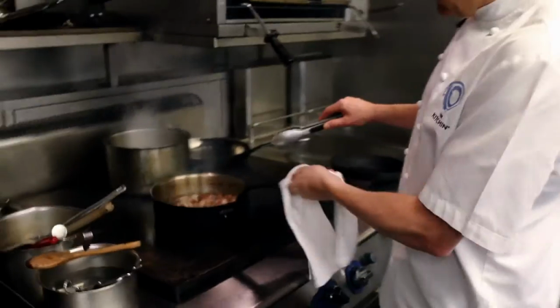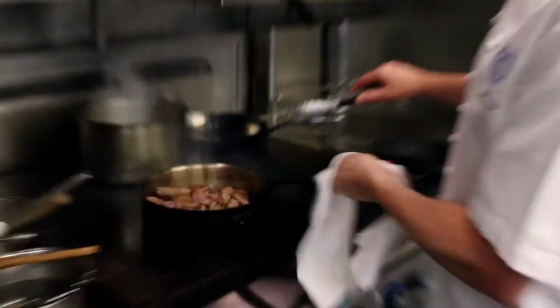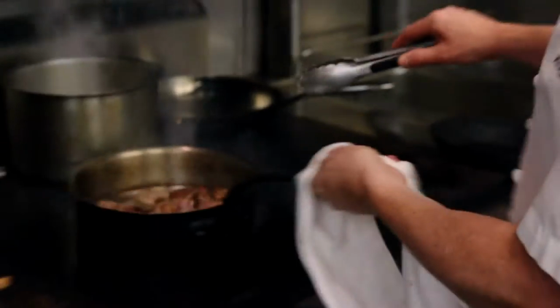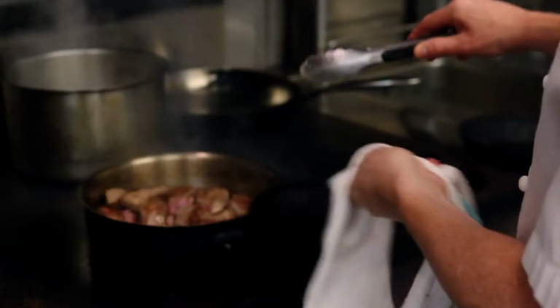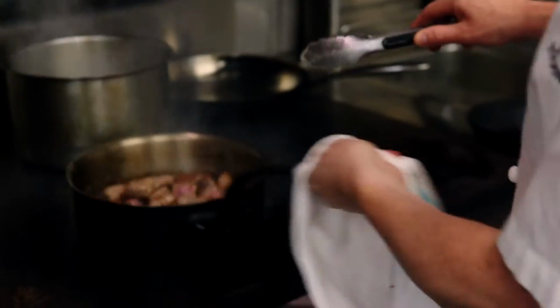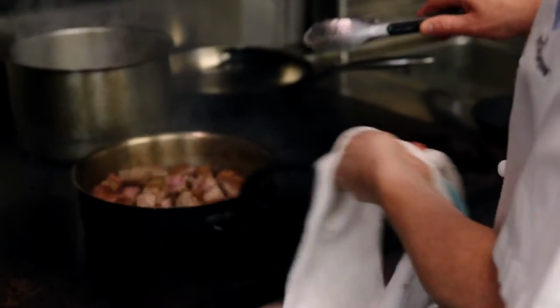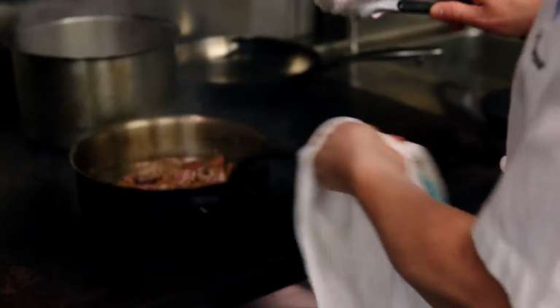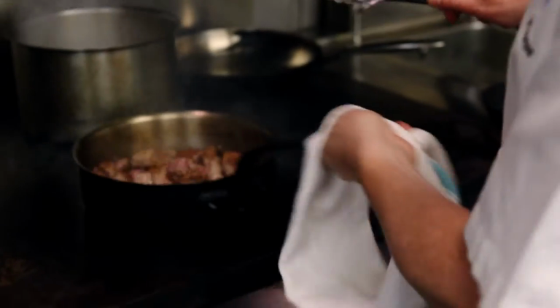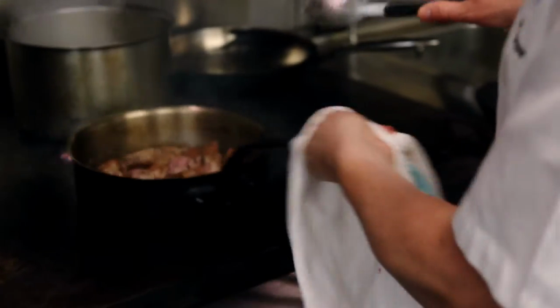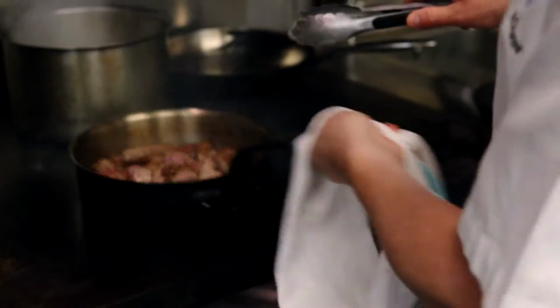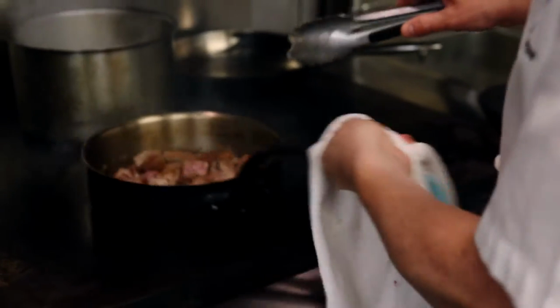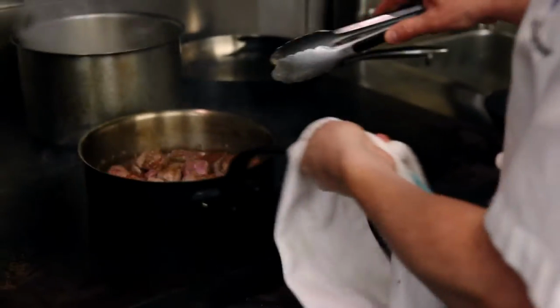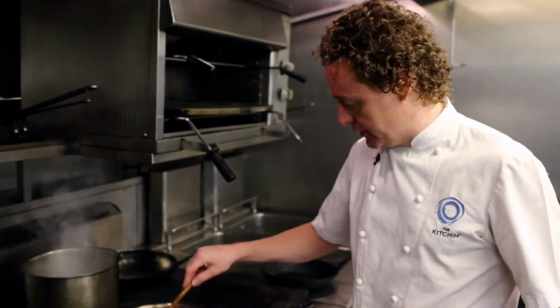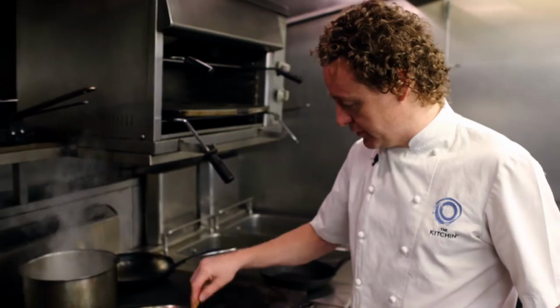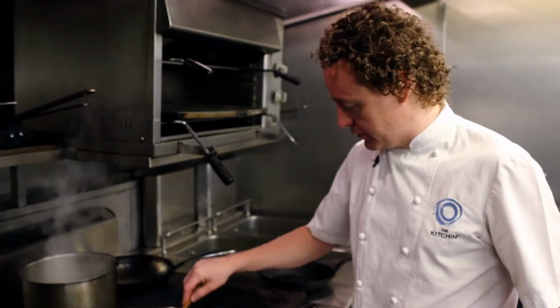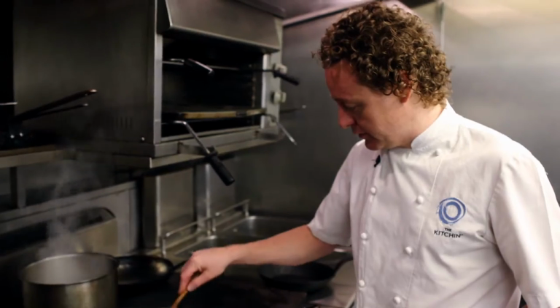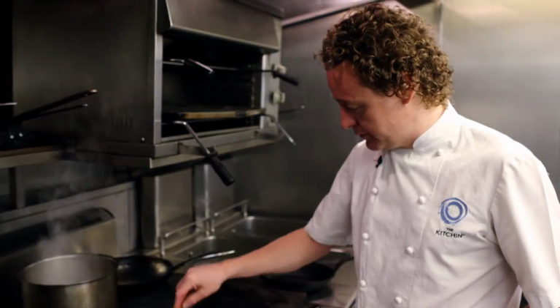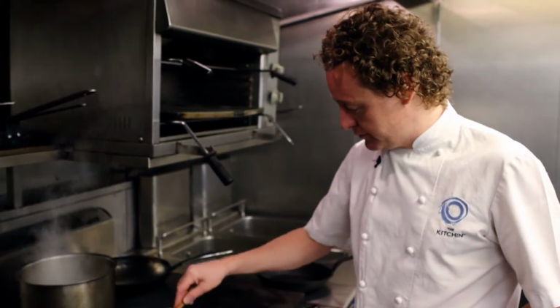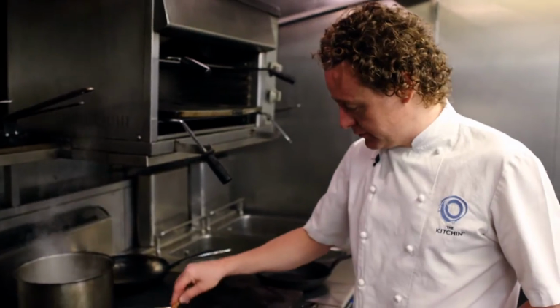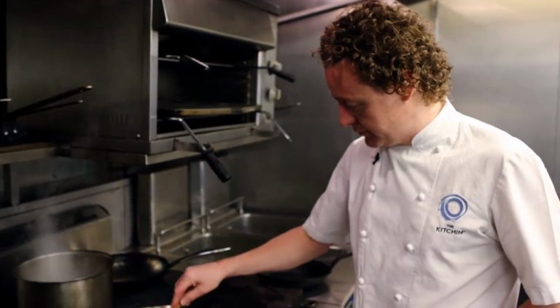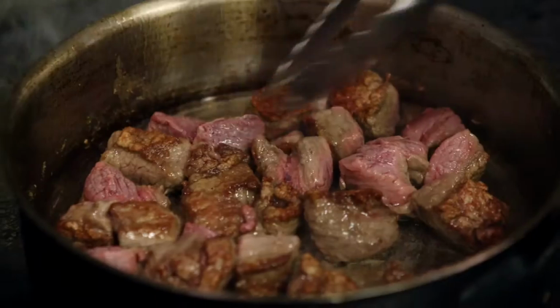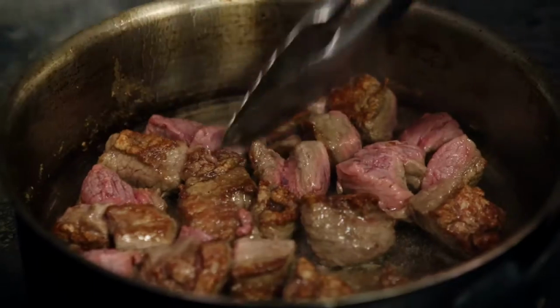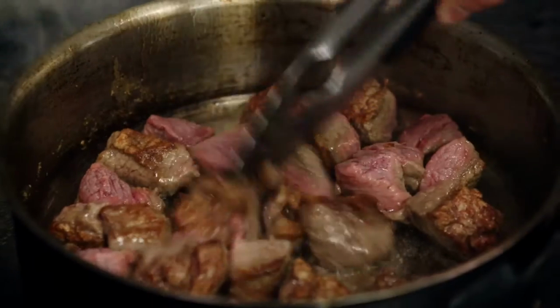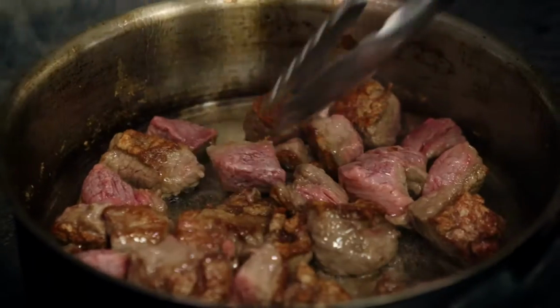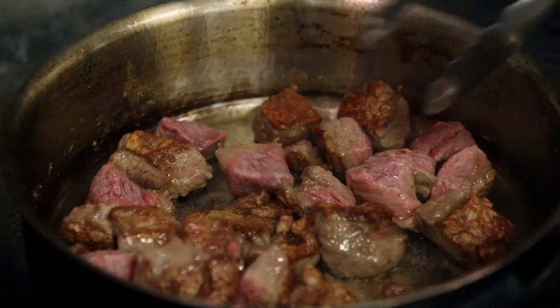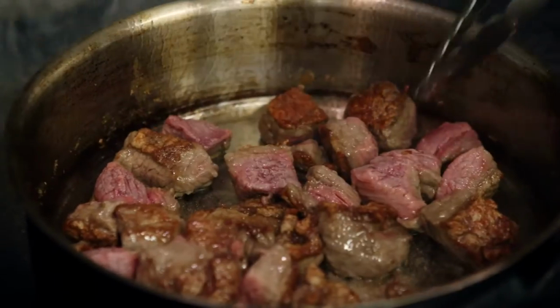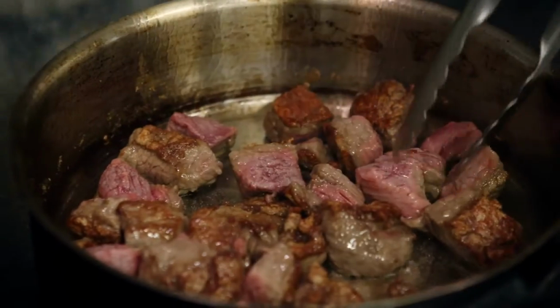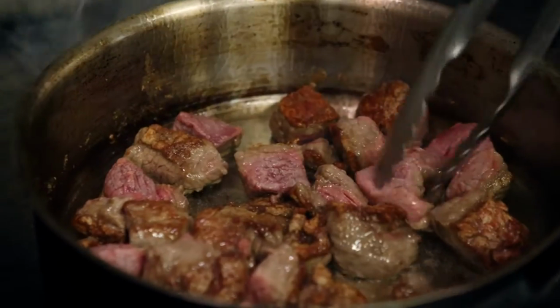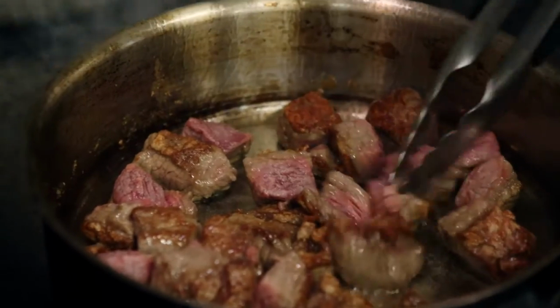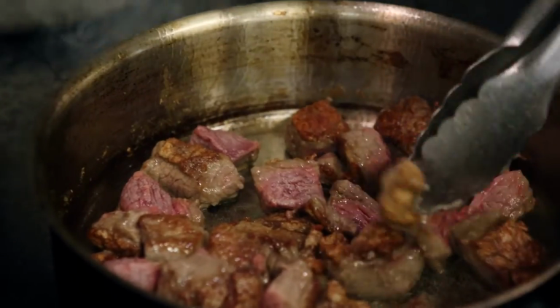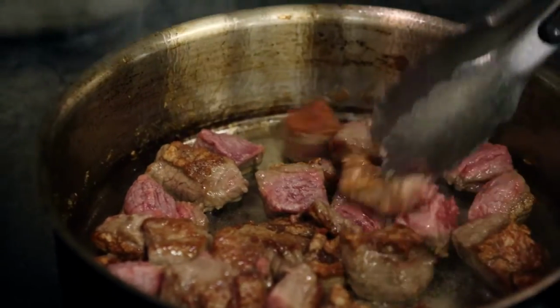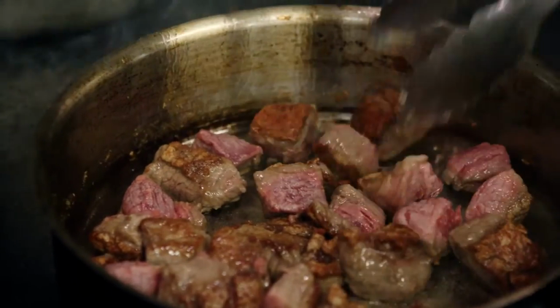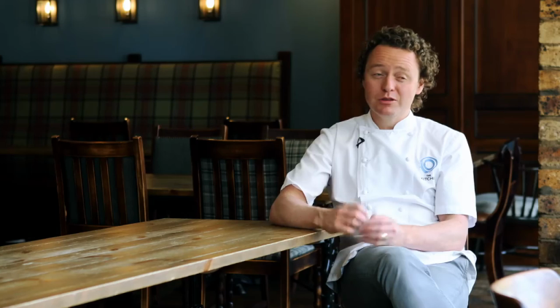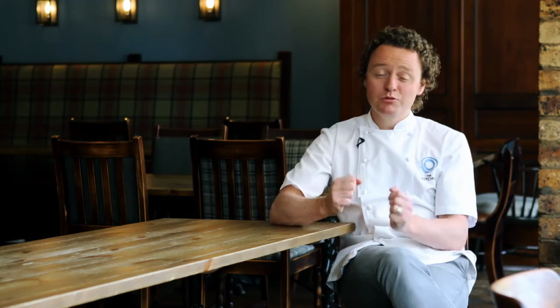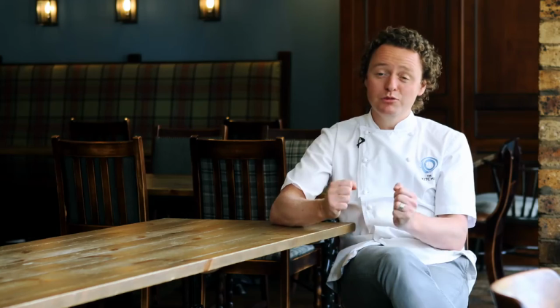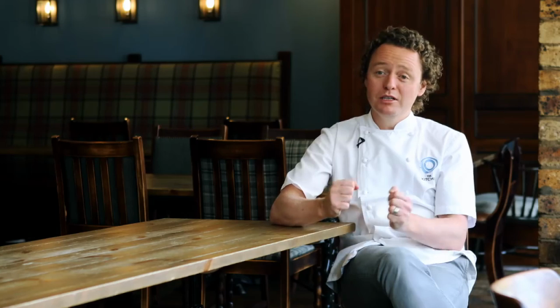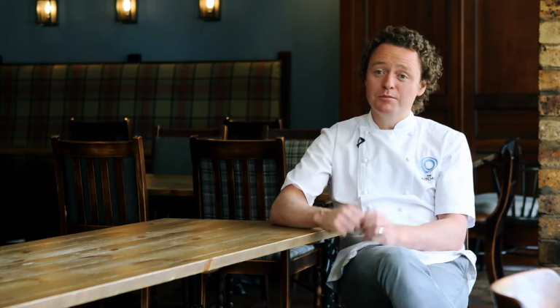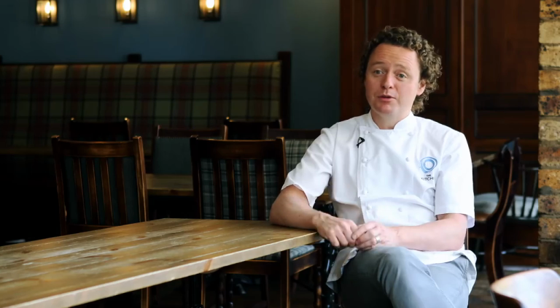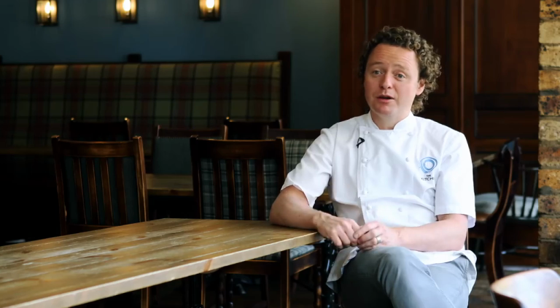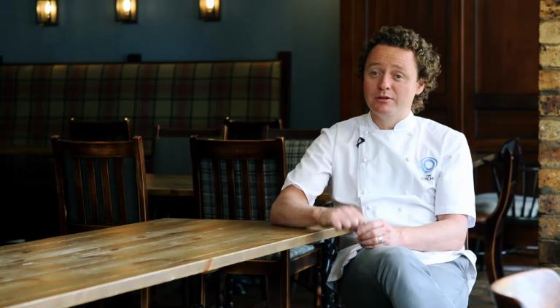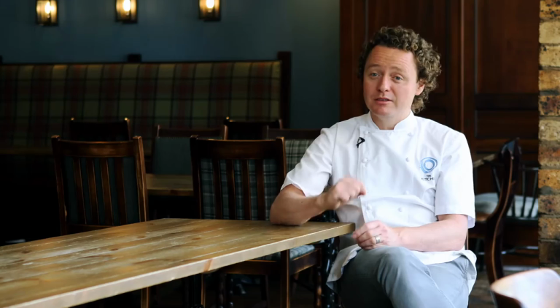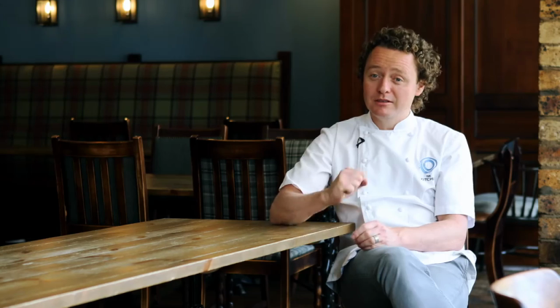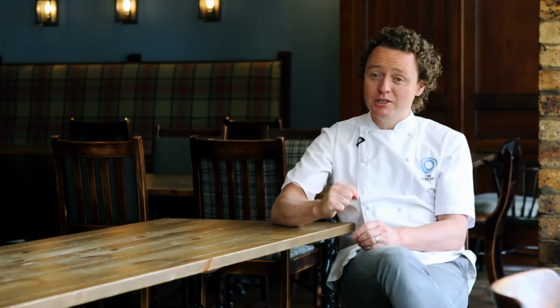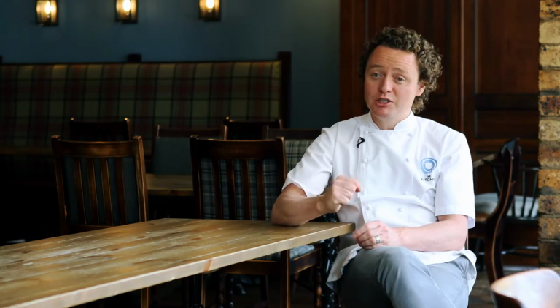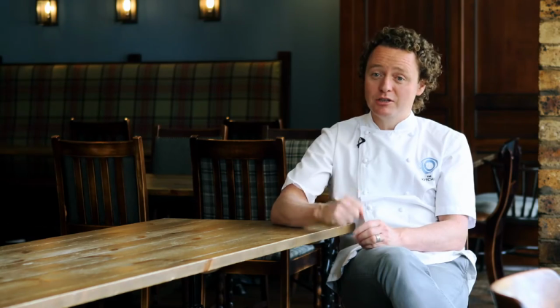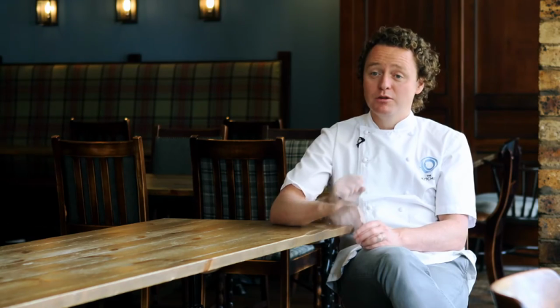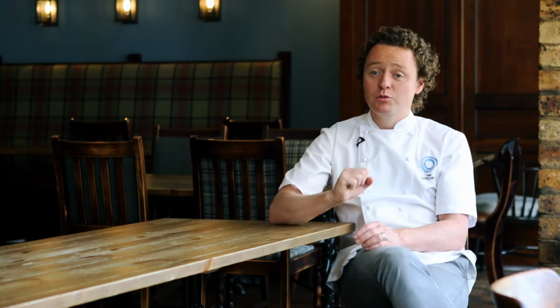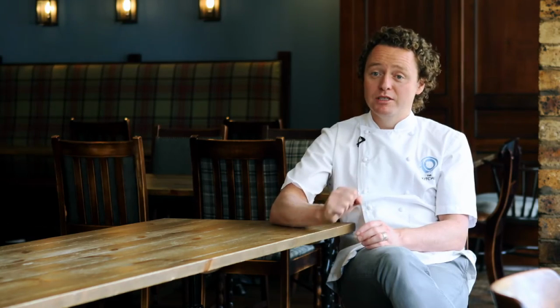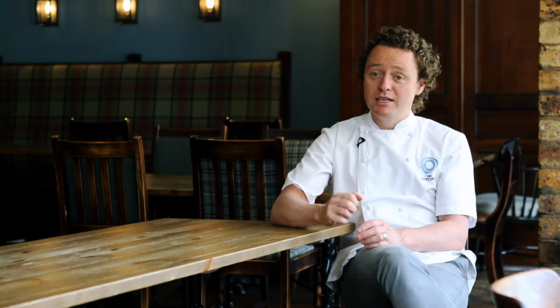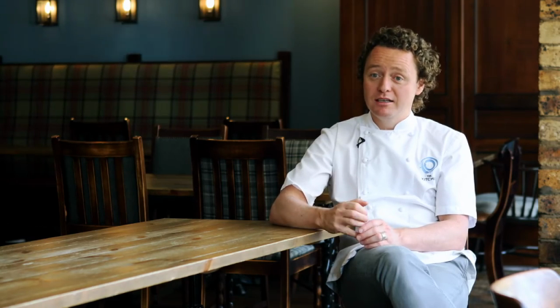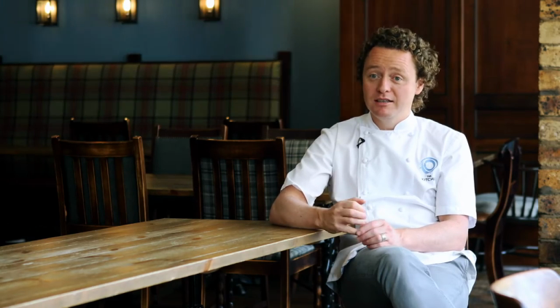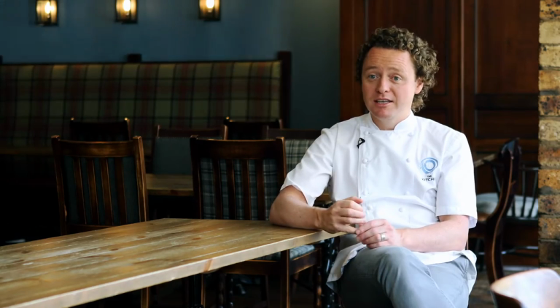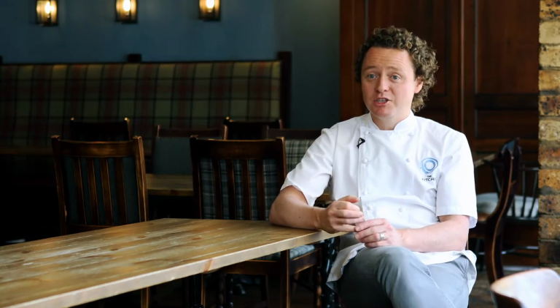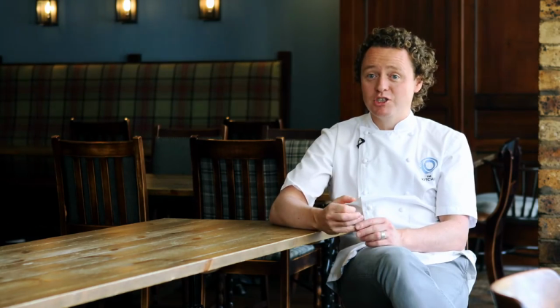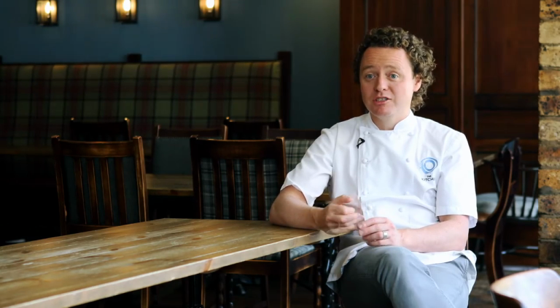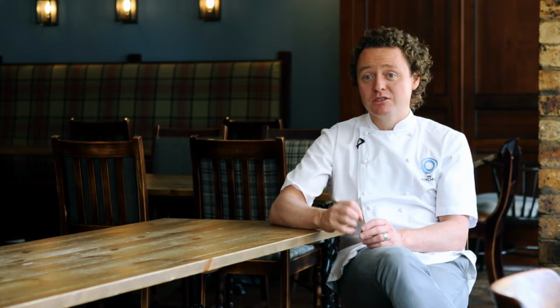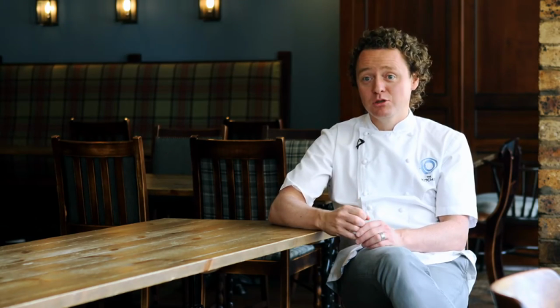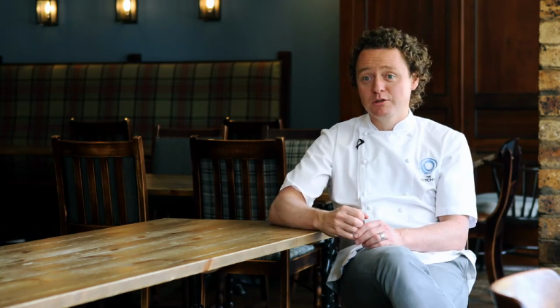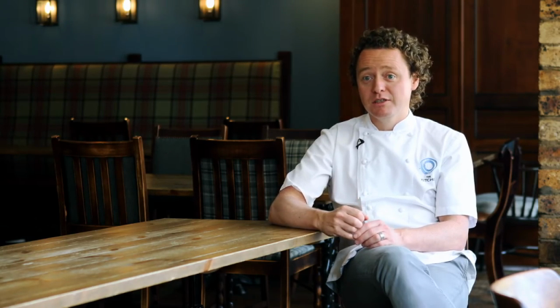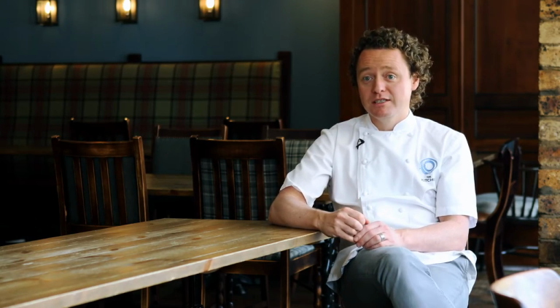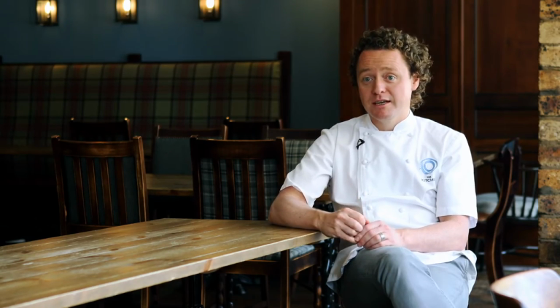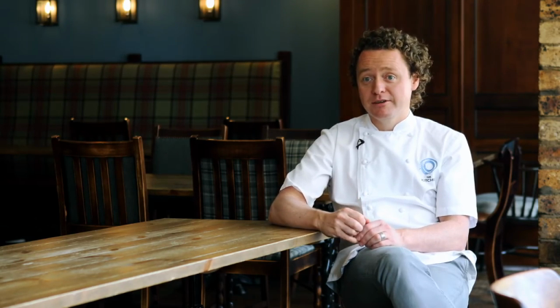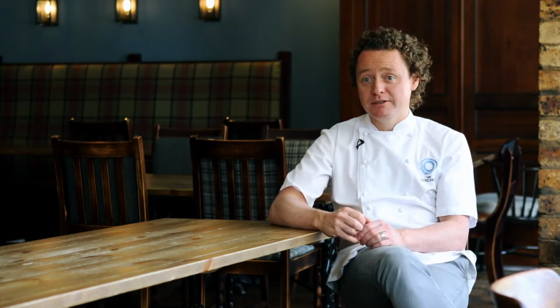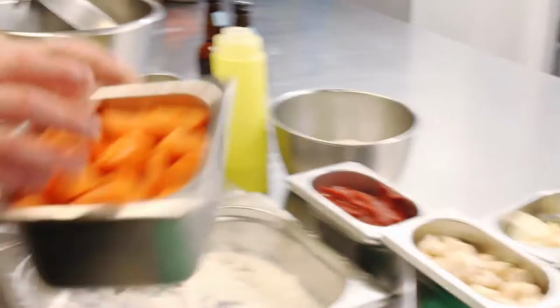My wife and I opened the kitchen ten years ago. It was a tiny small business, so I'm really proud that this year we're taking the kitchen exclusively to Harrods.